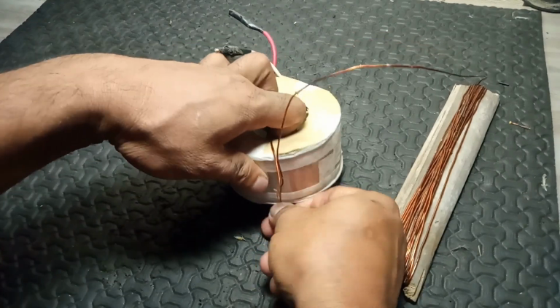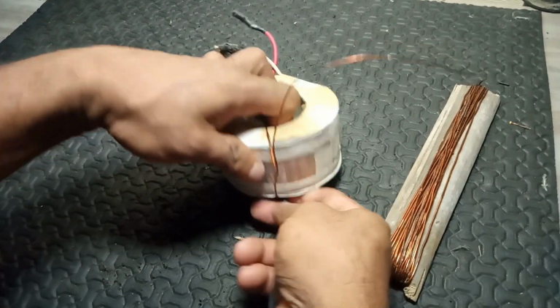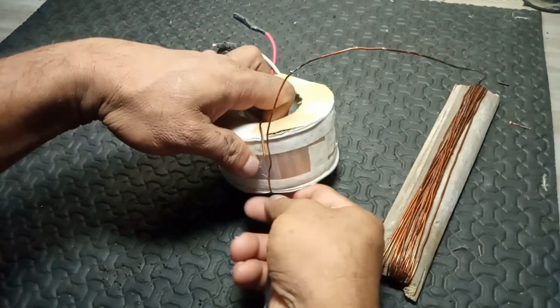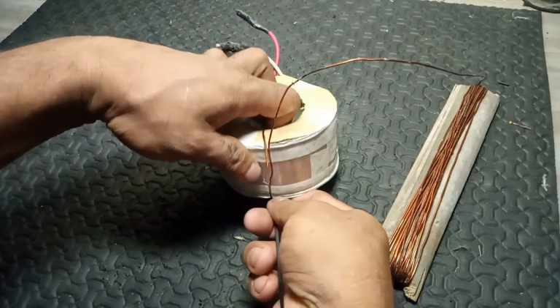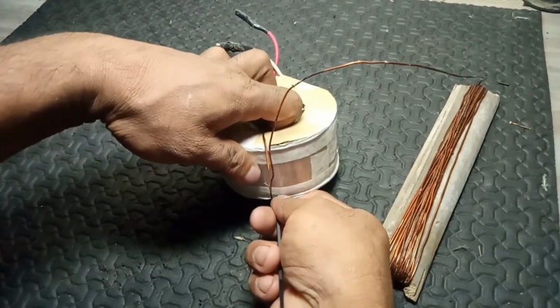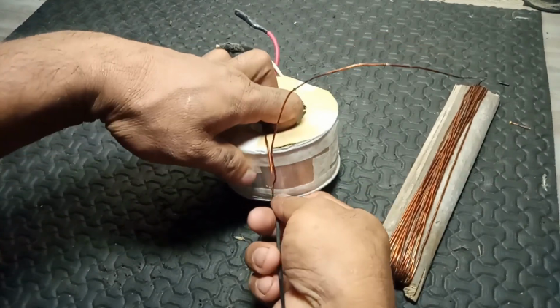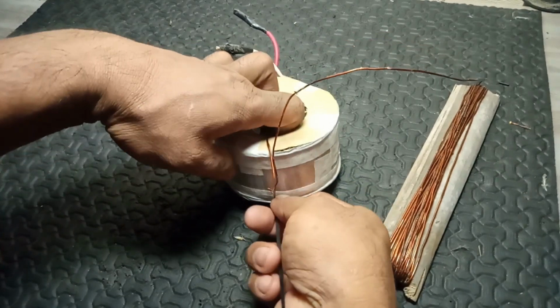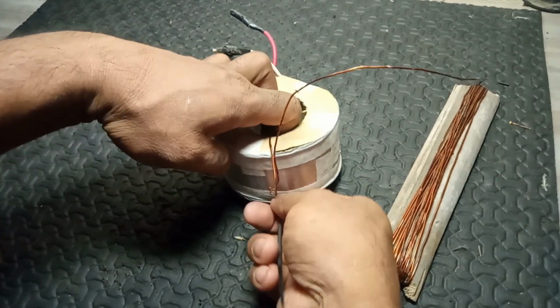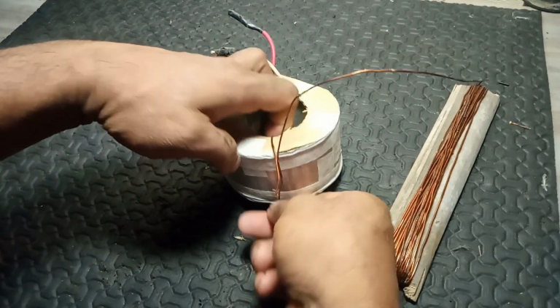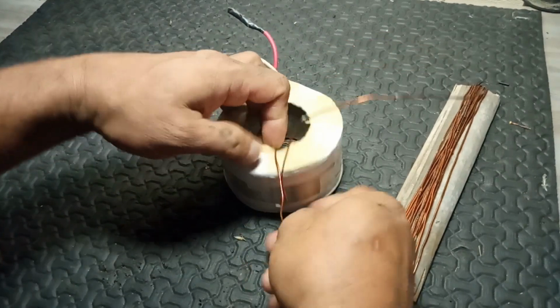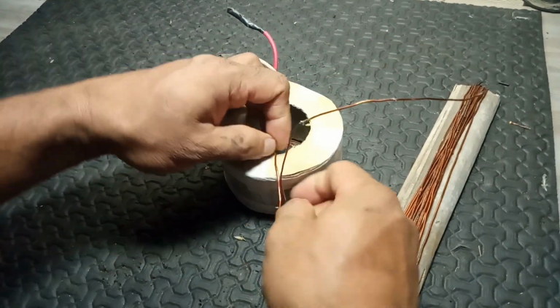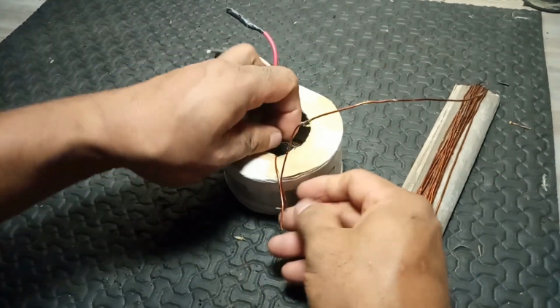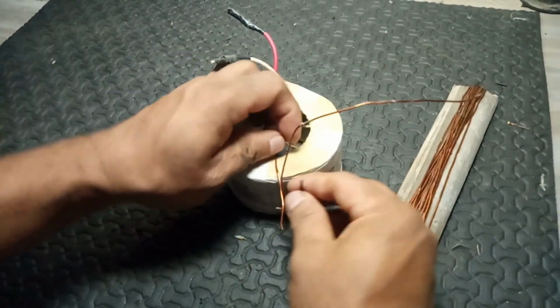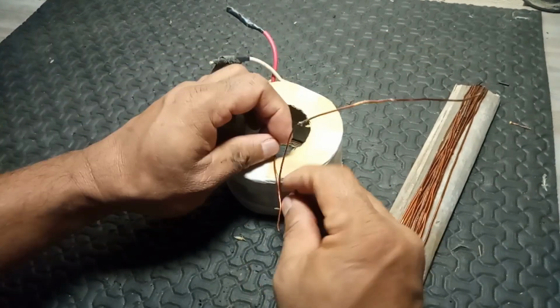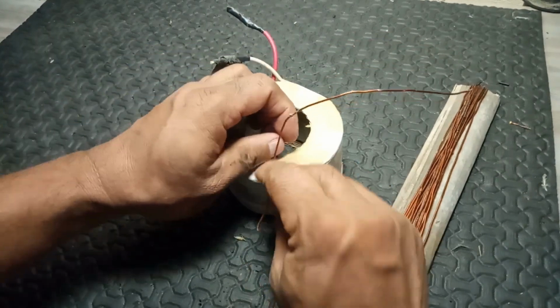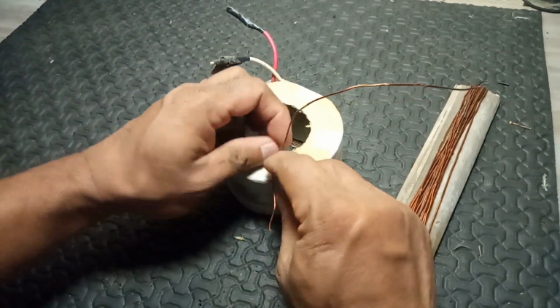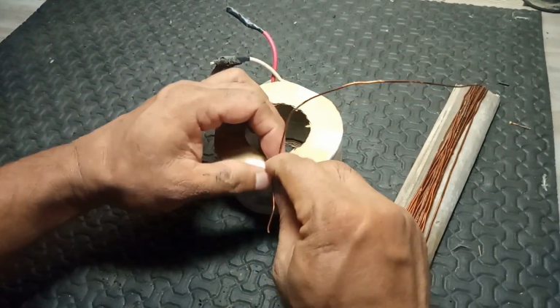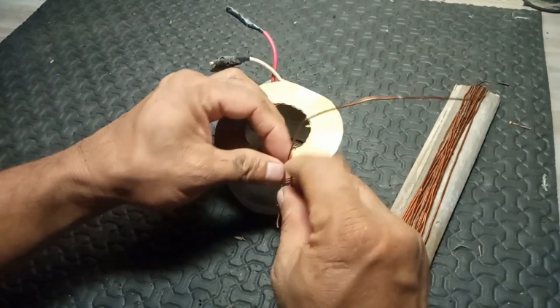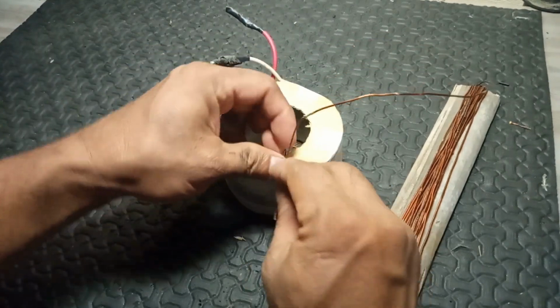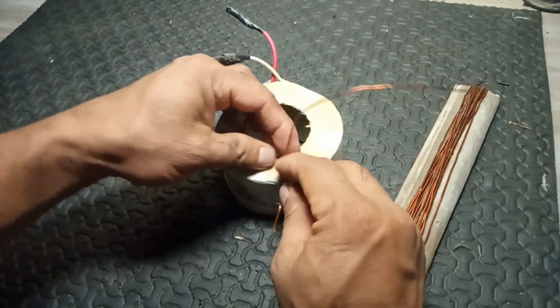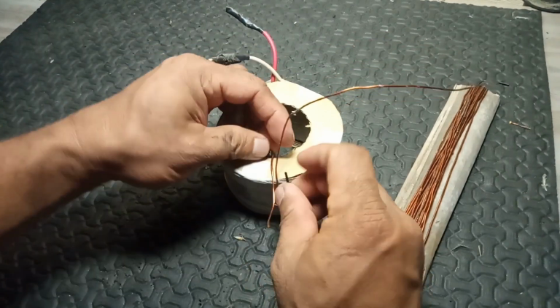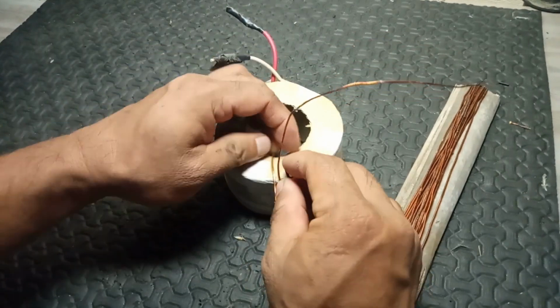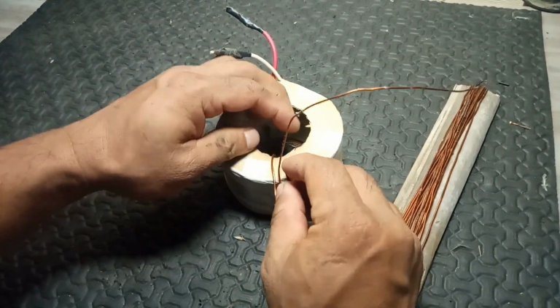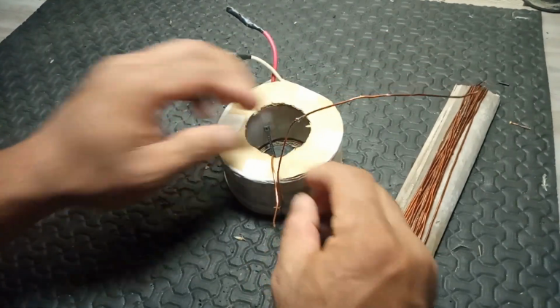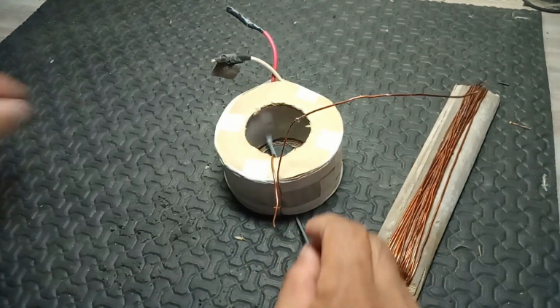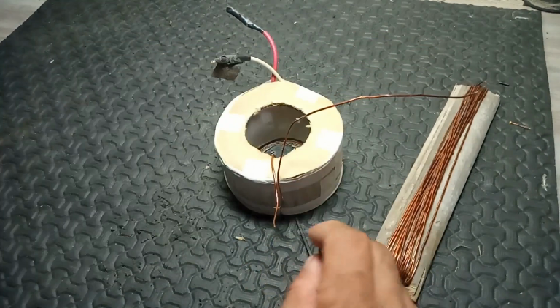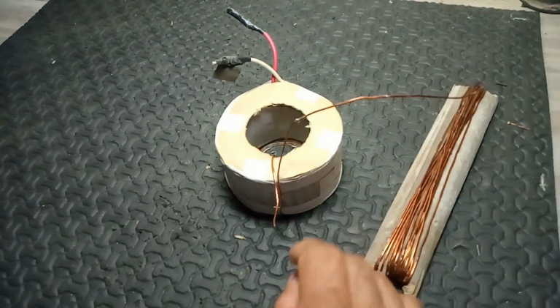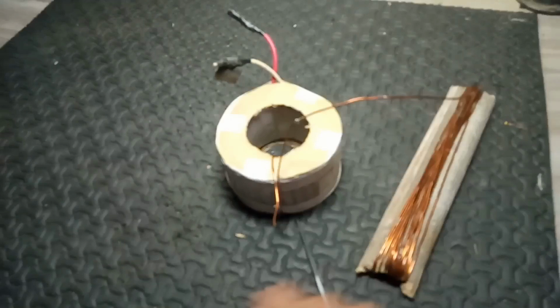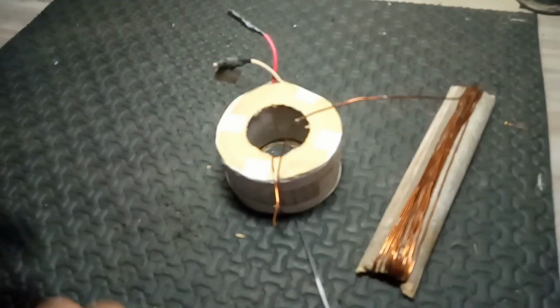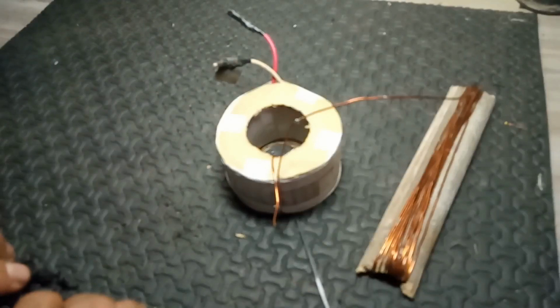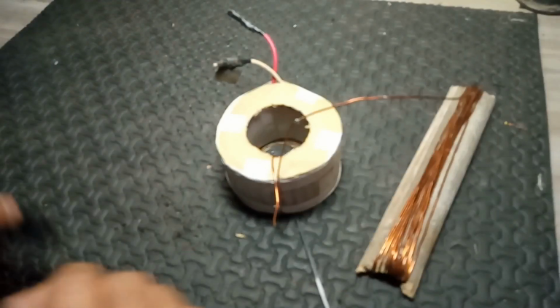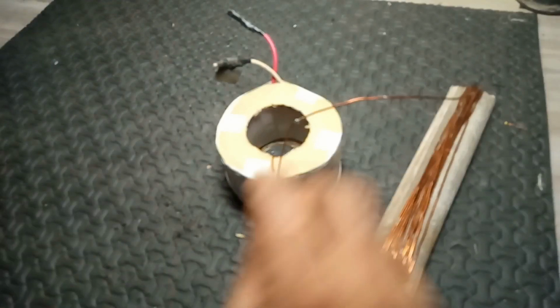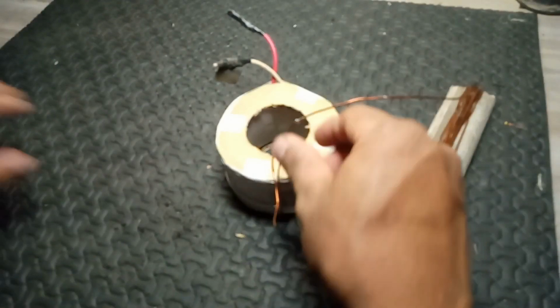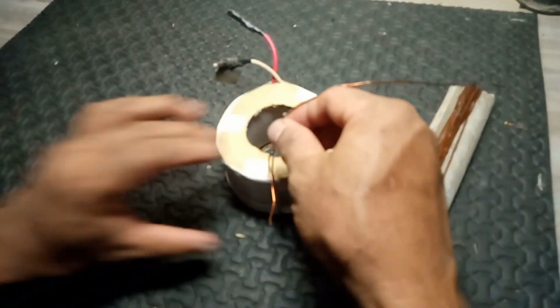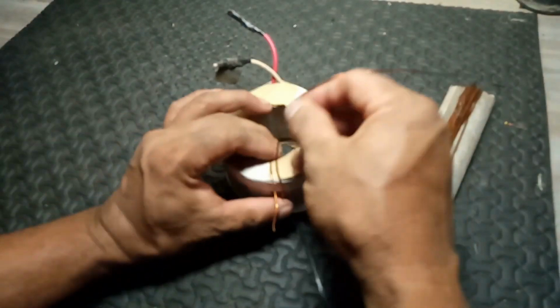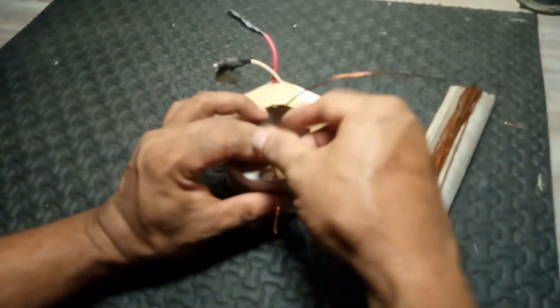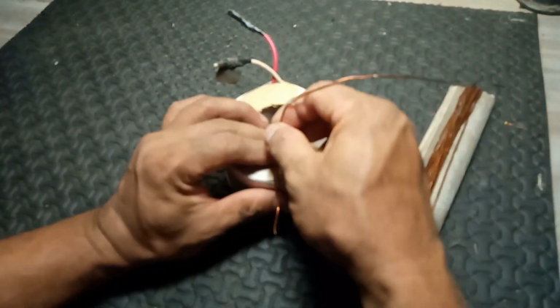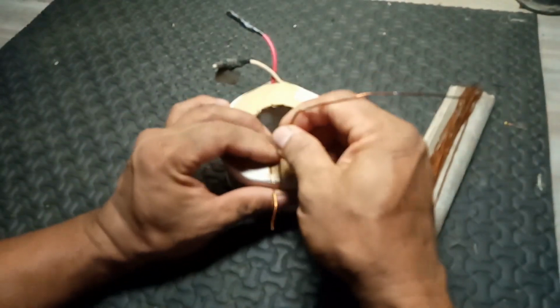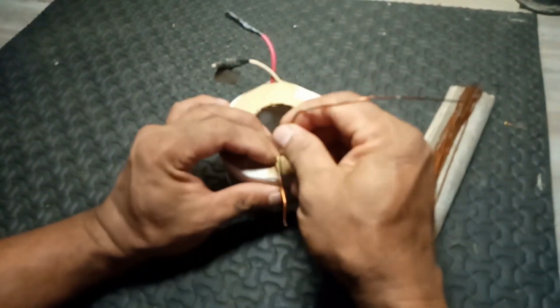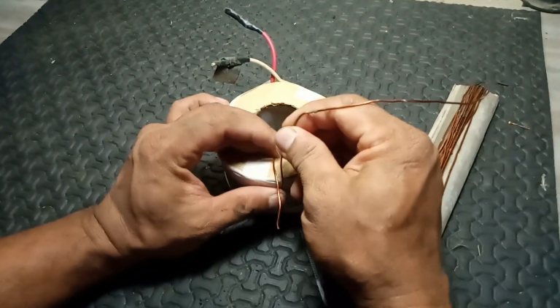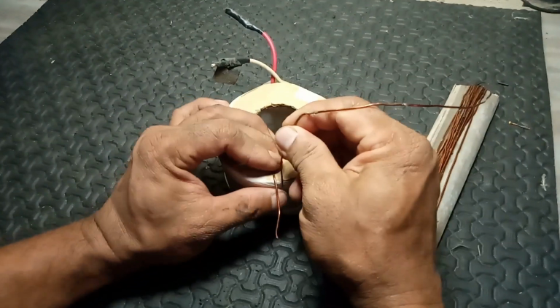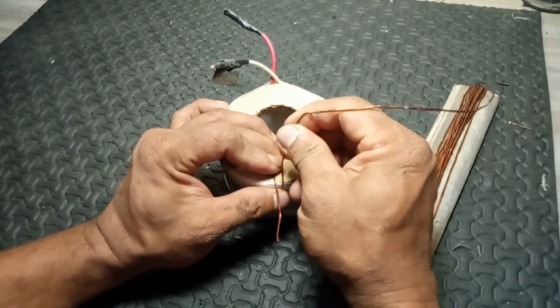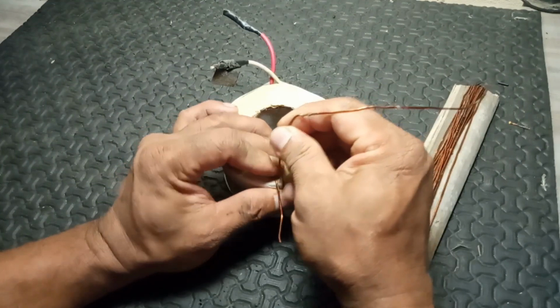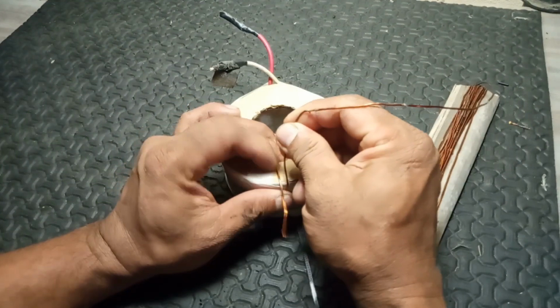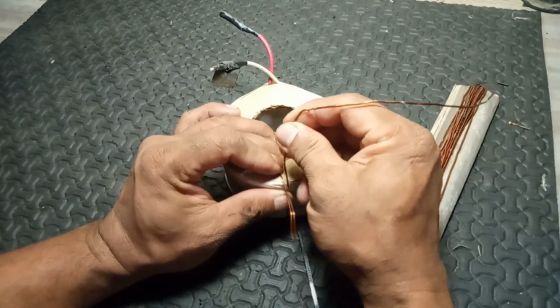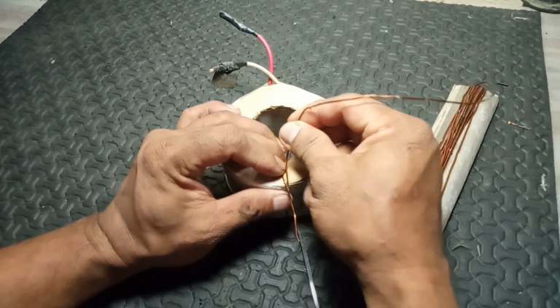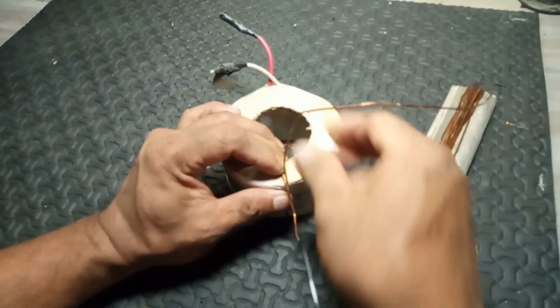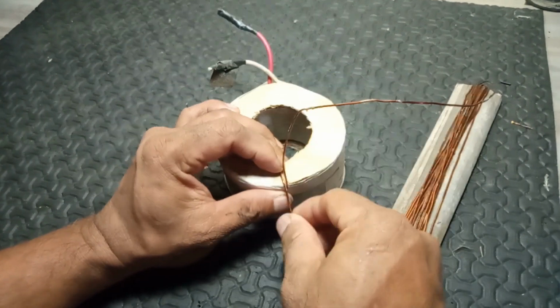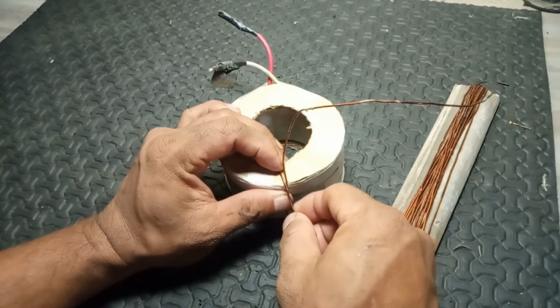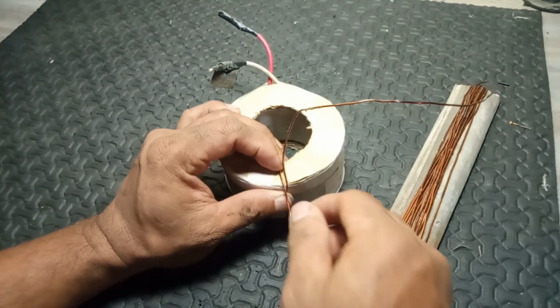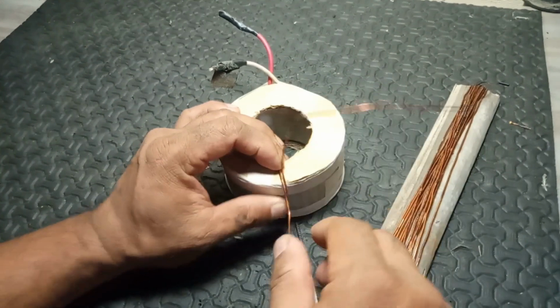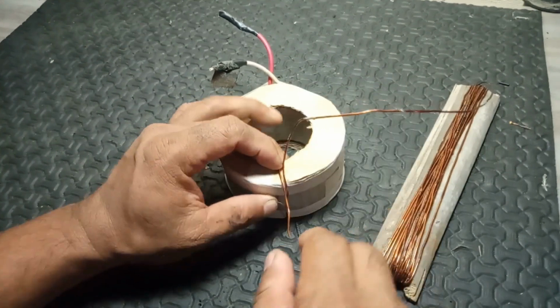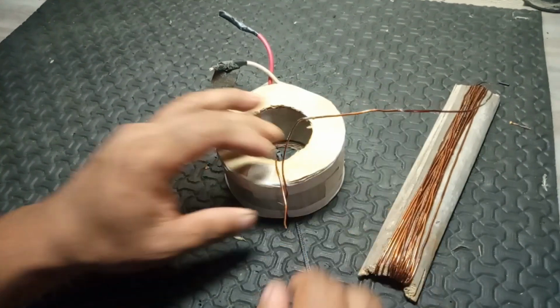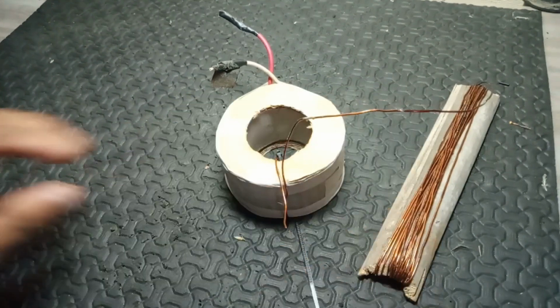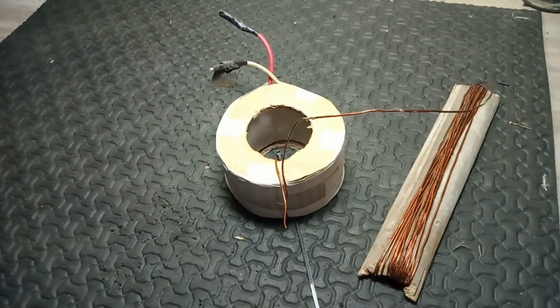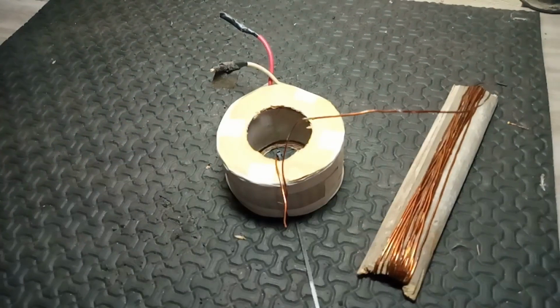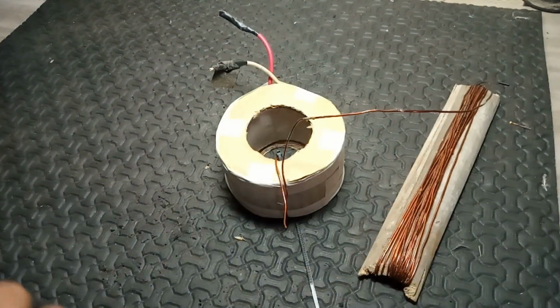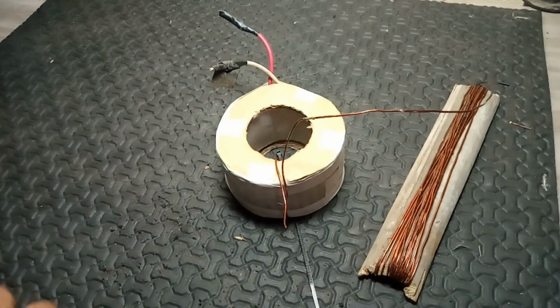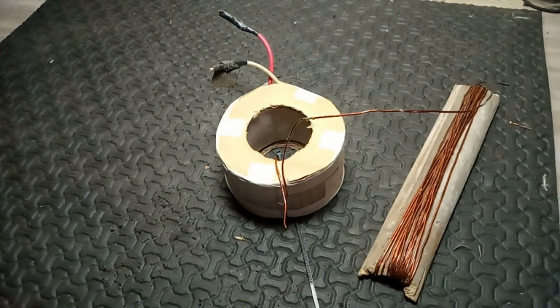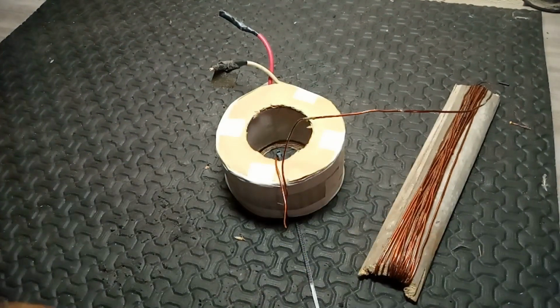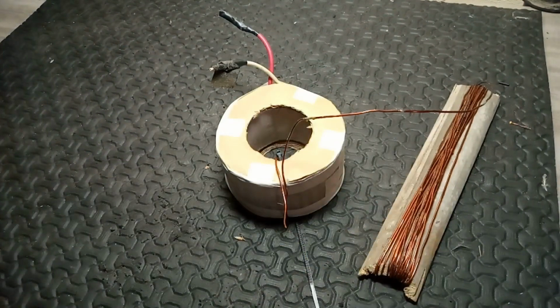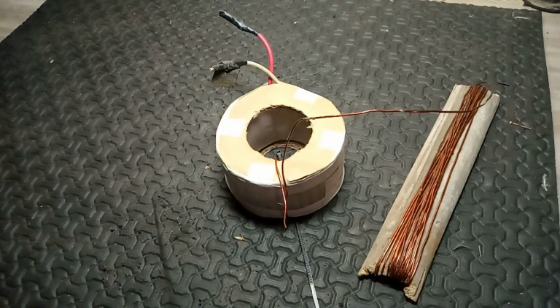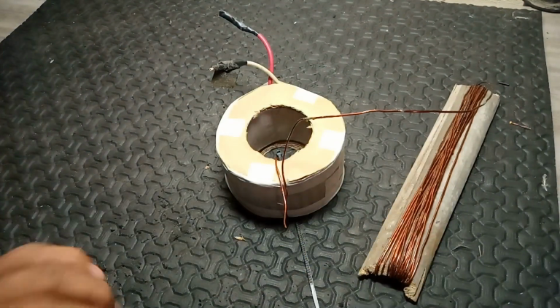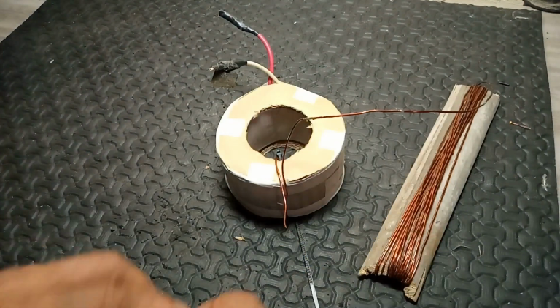If you want to know more about multi-tap transformers, how they work, or their specific applications, watch this video.